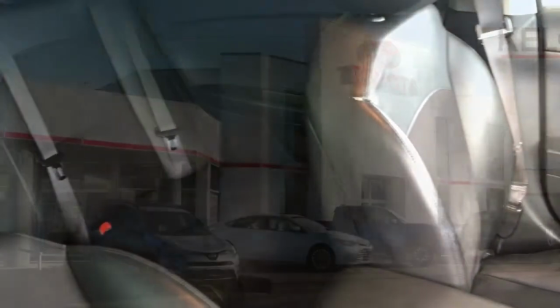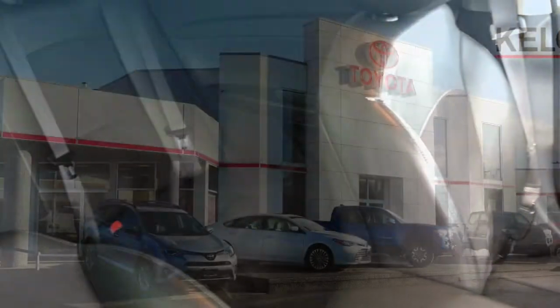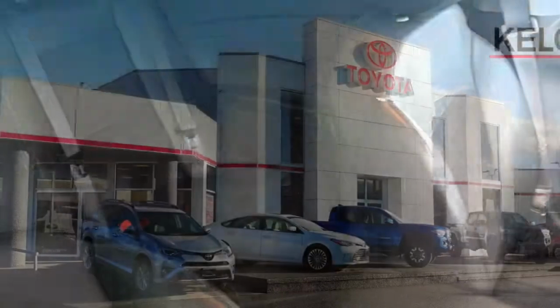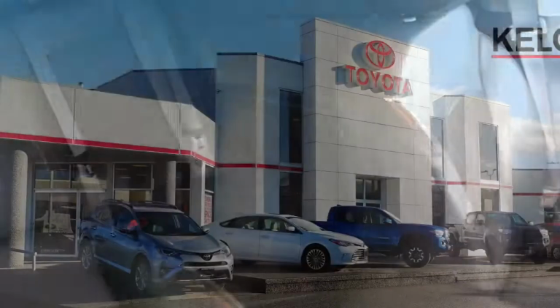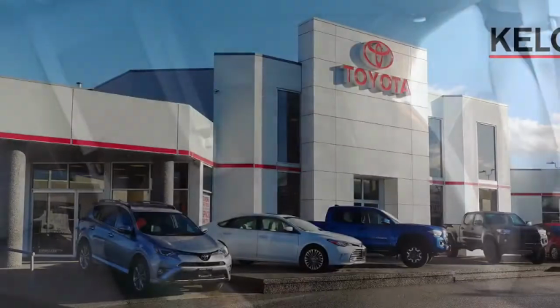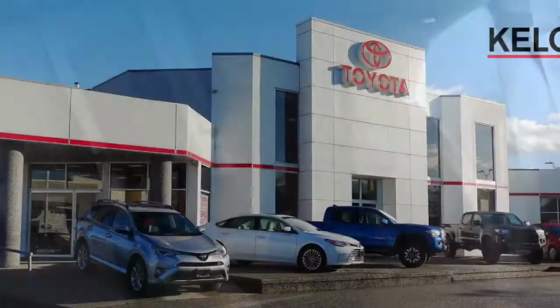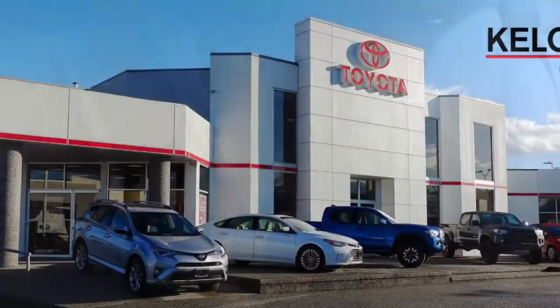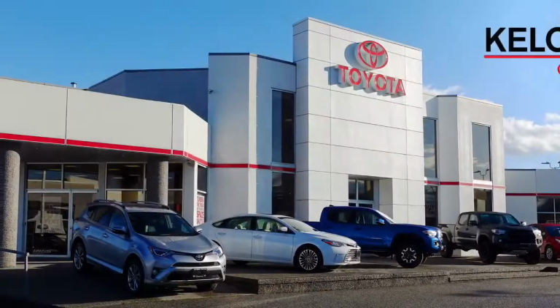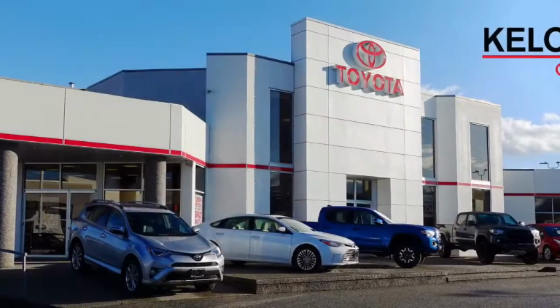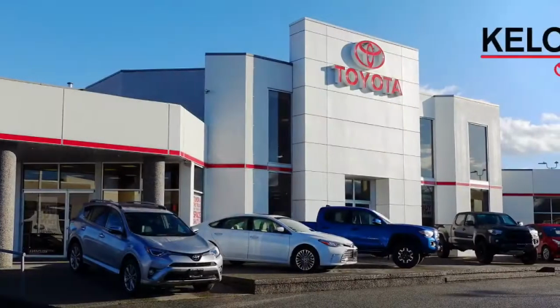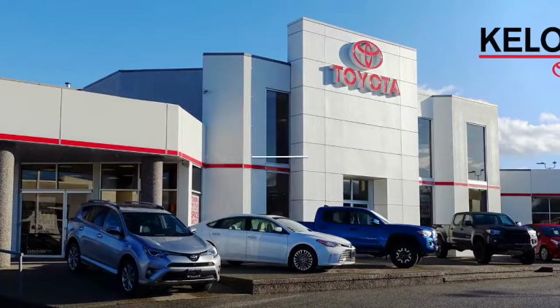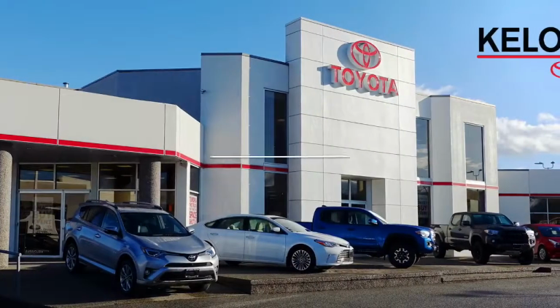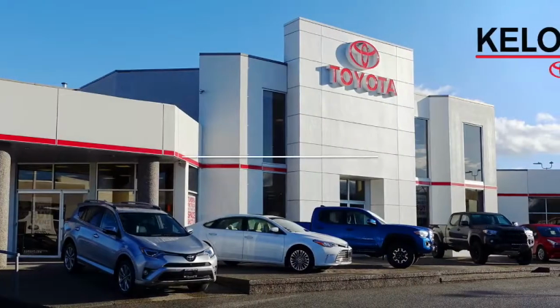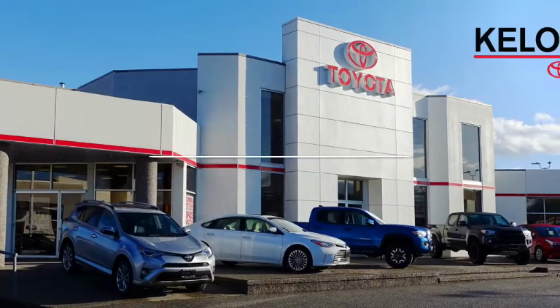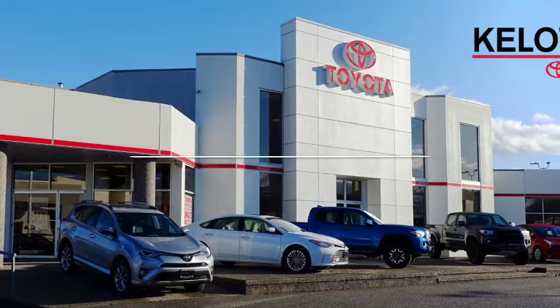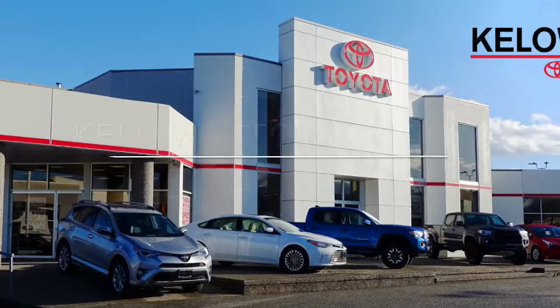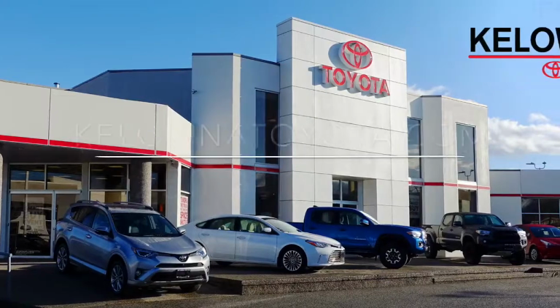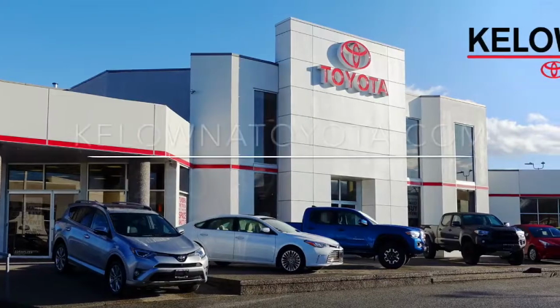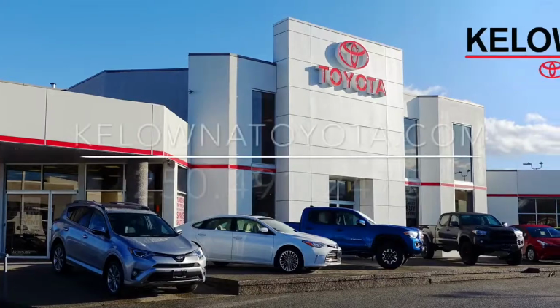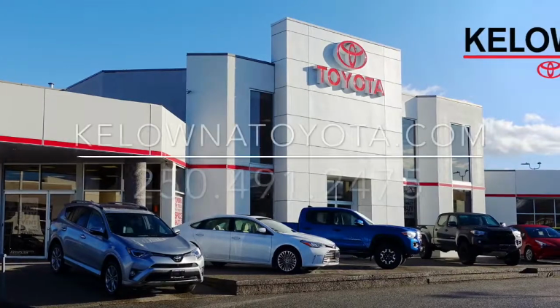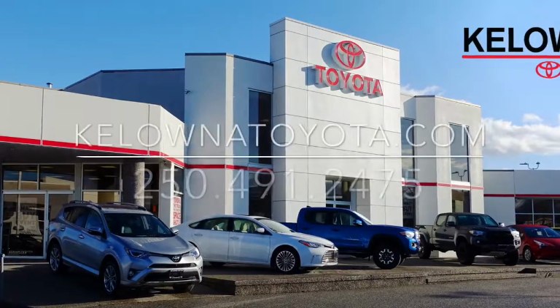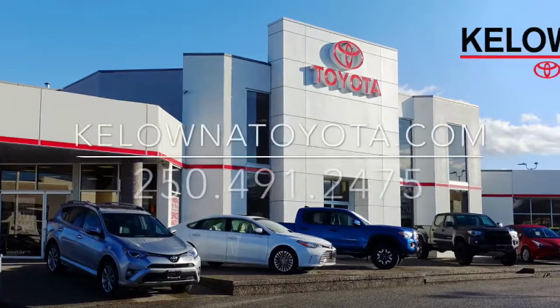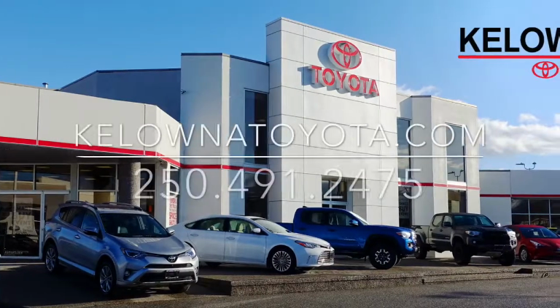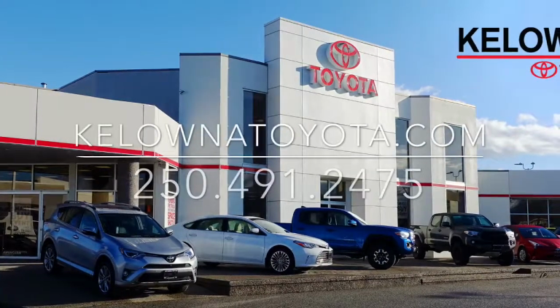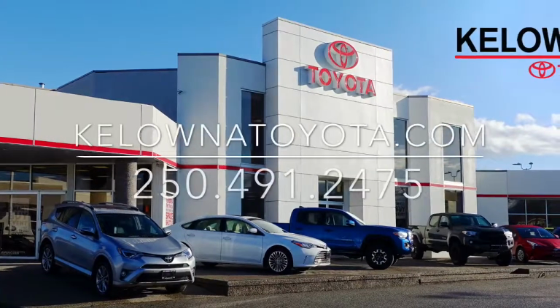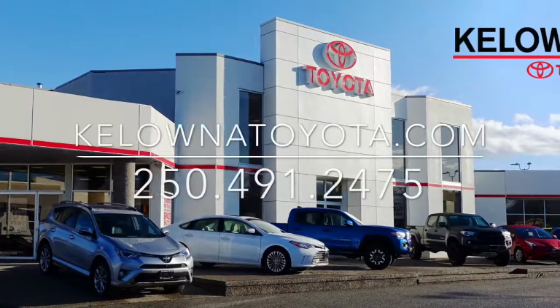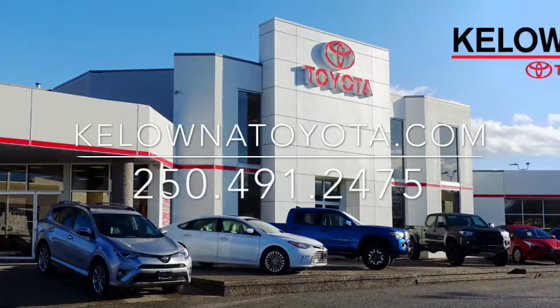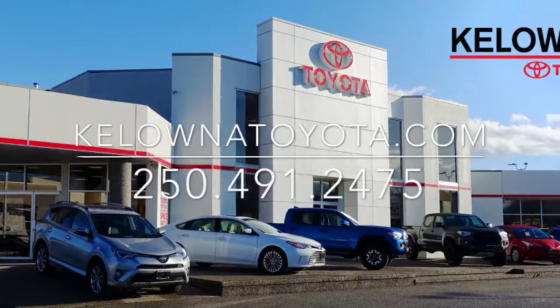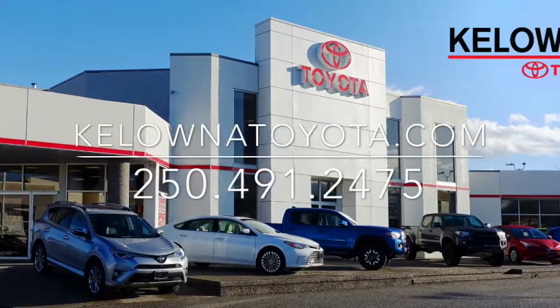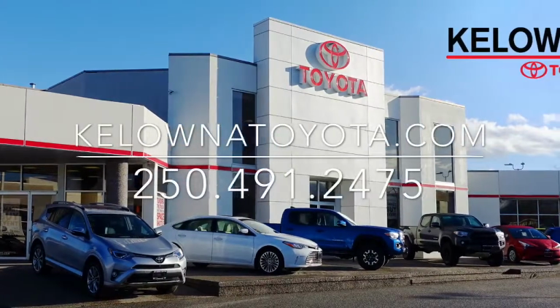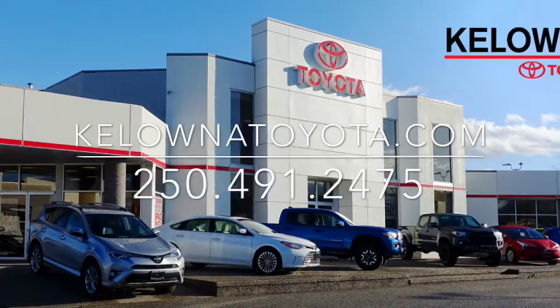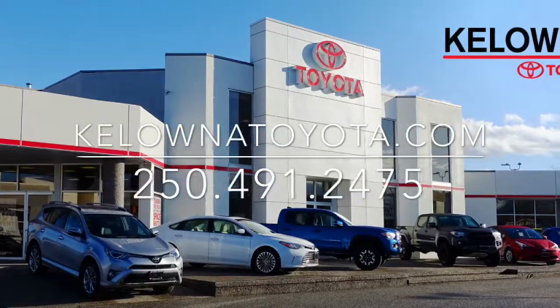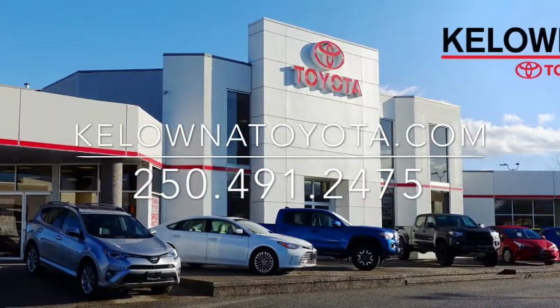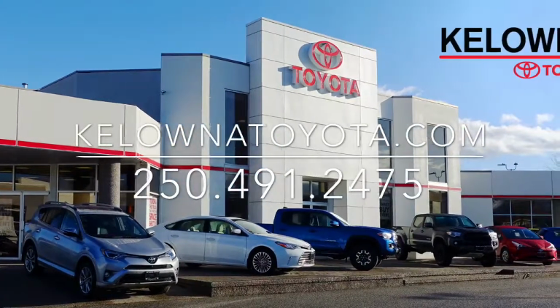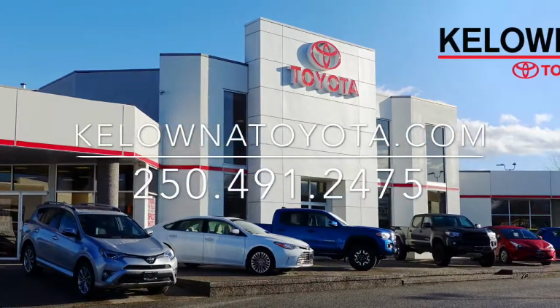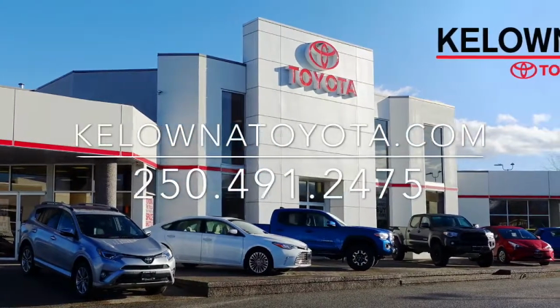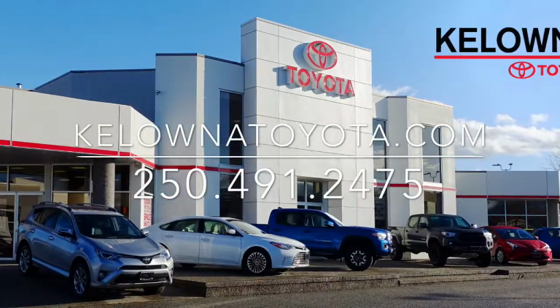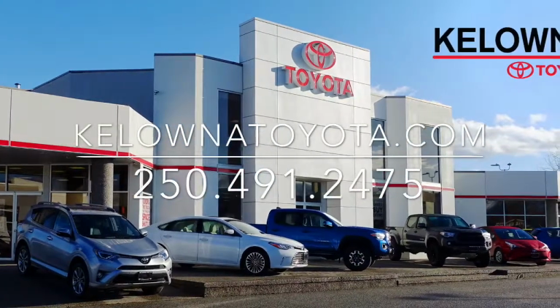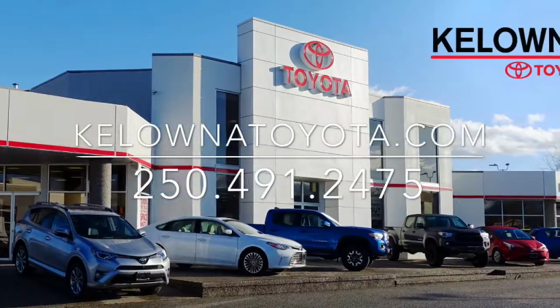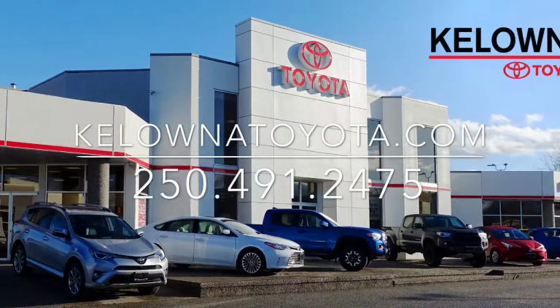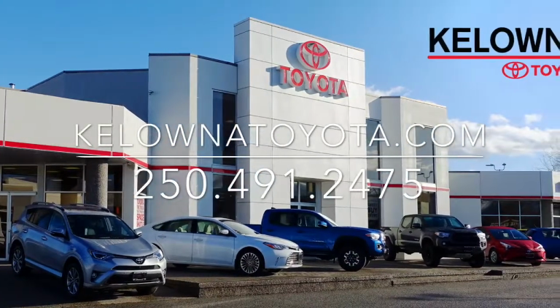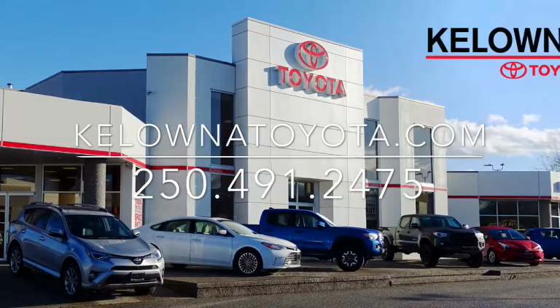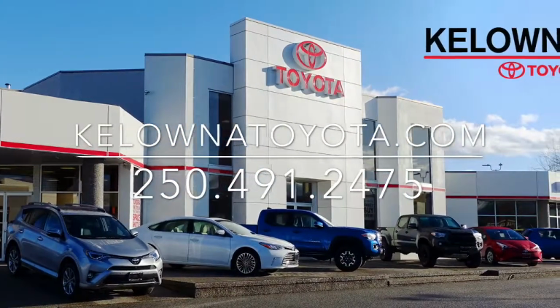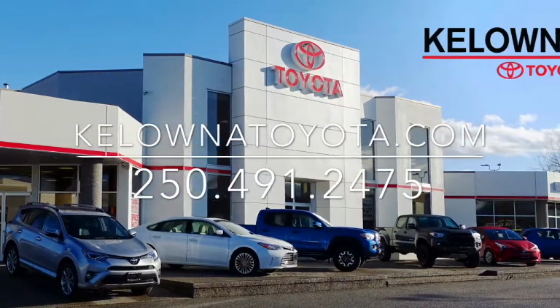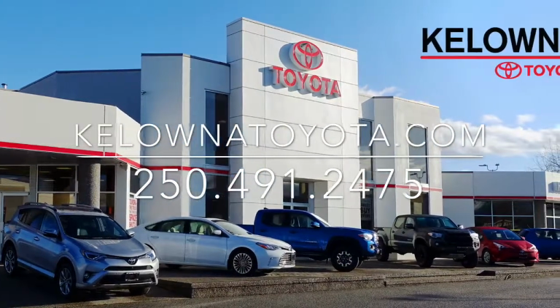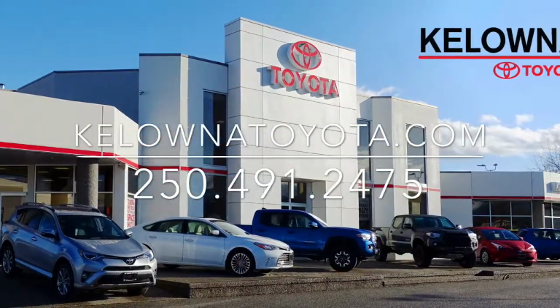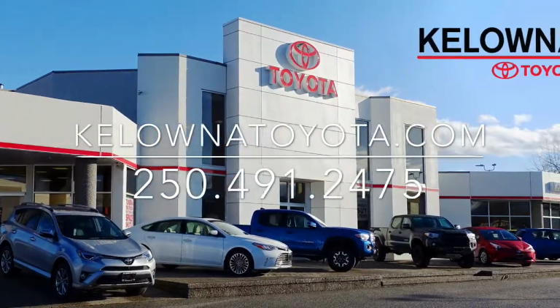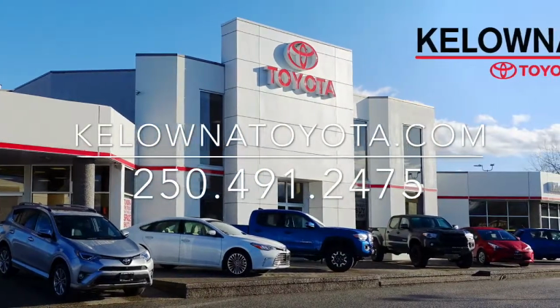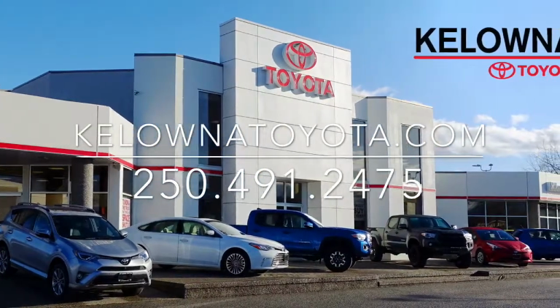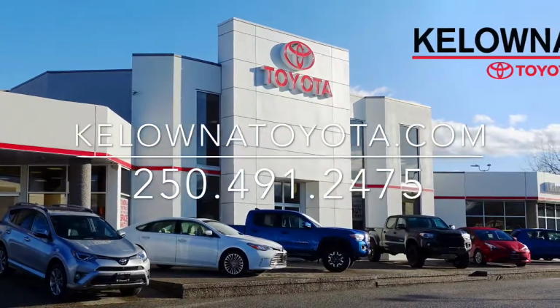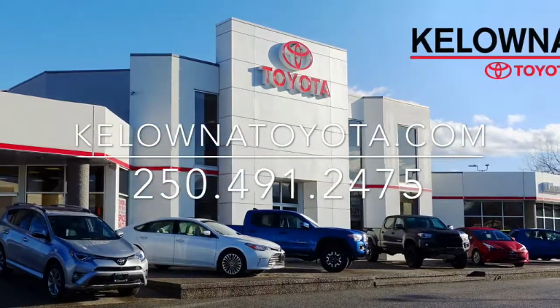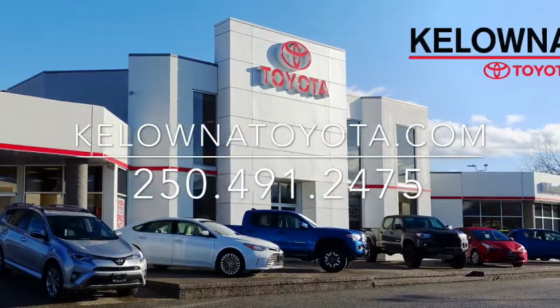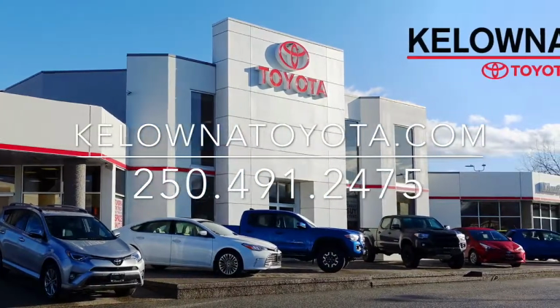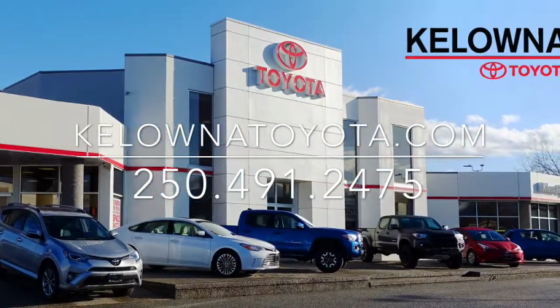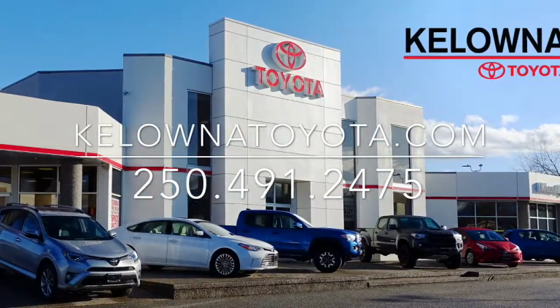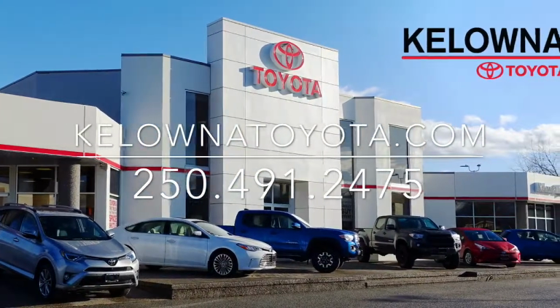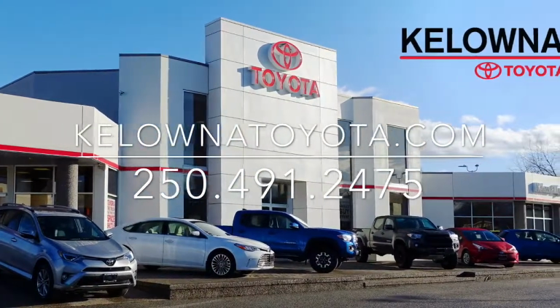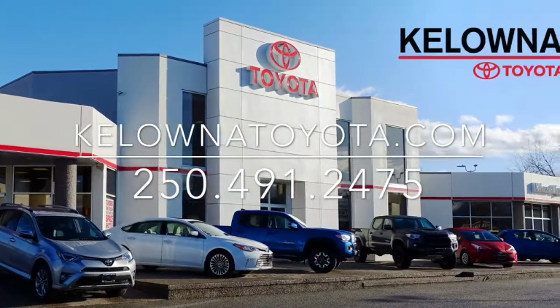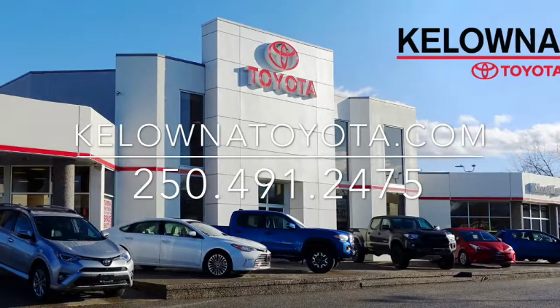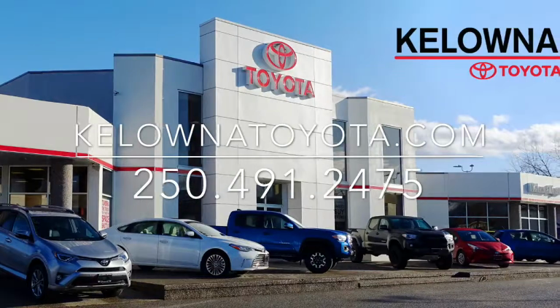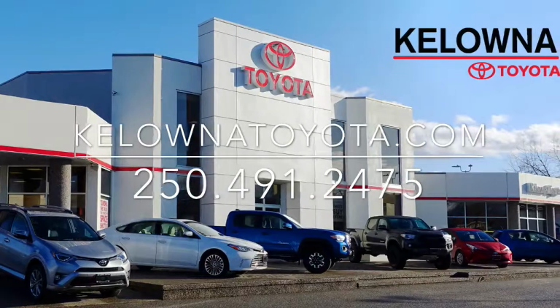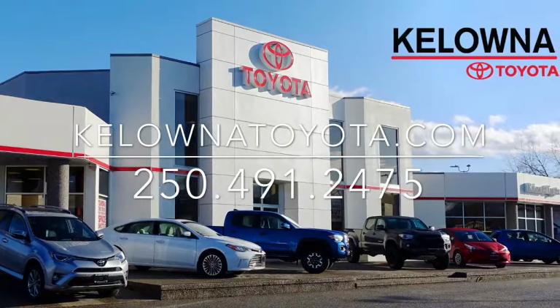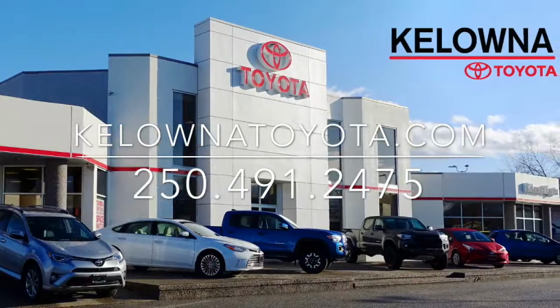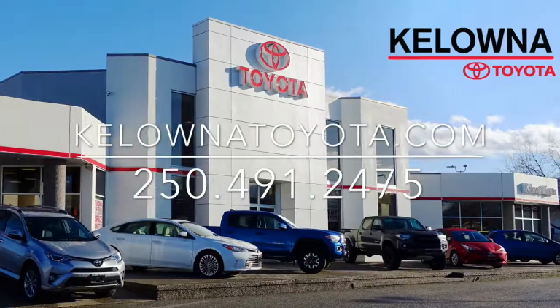Call today to book your test drive in this popular 2011 Chev Malibu, or stop by for a look at 1200 Leith Head Road in Kelowna.